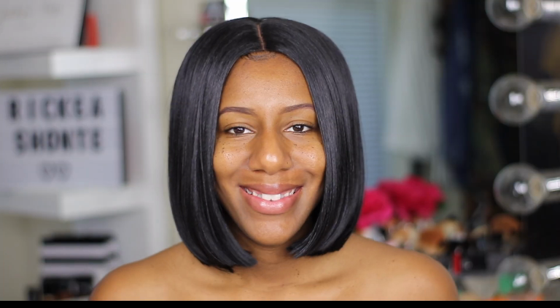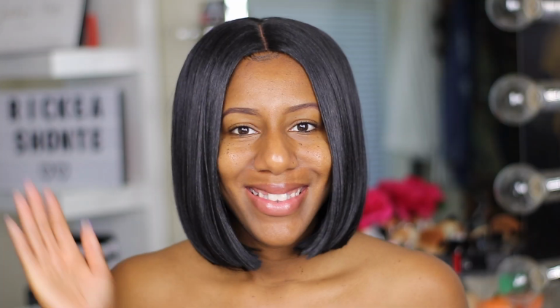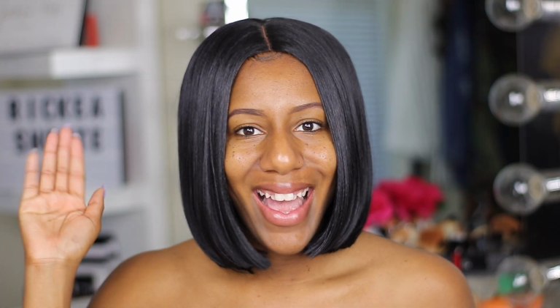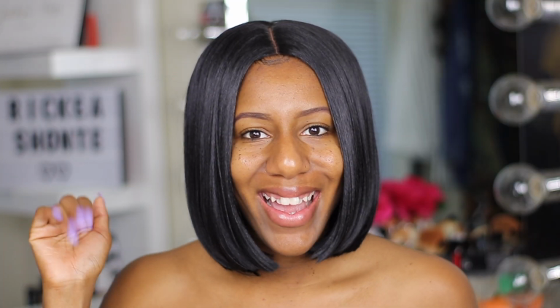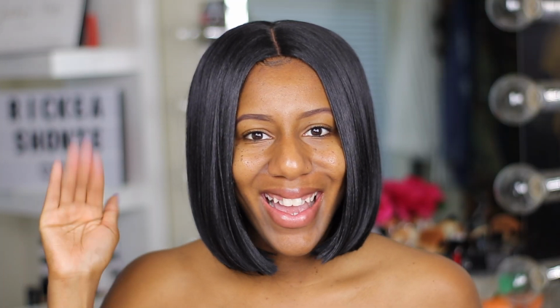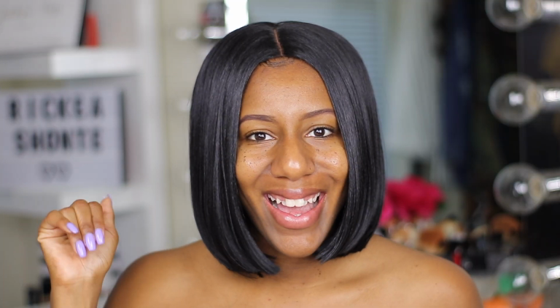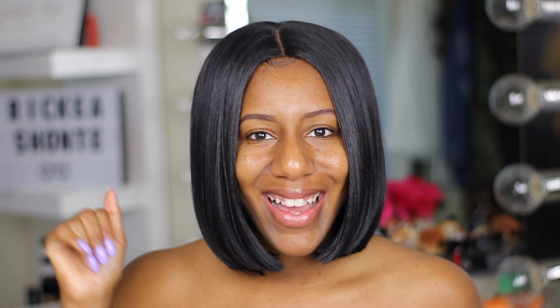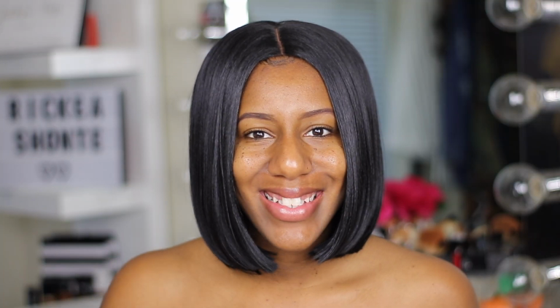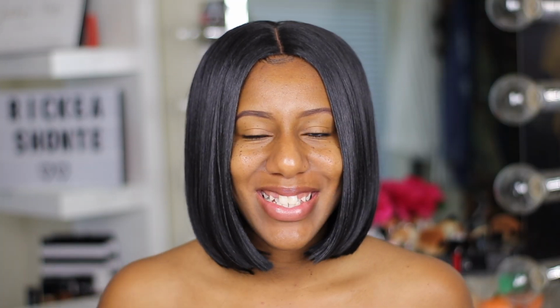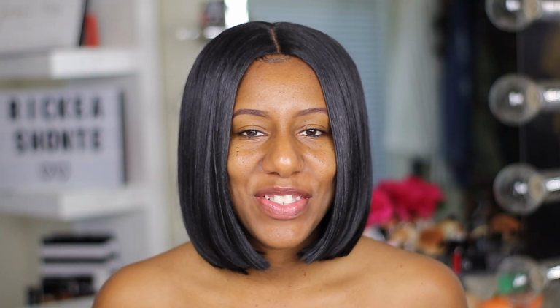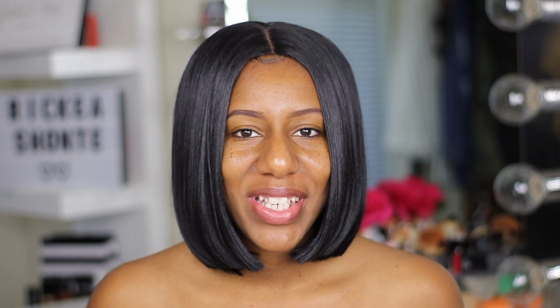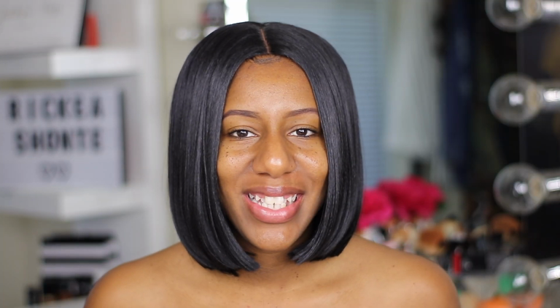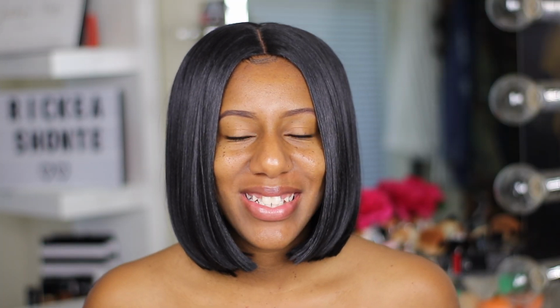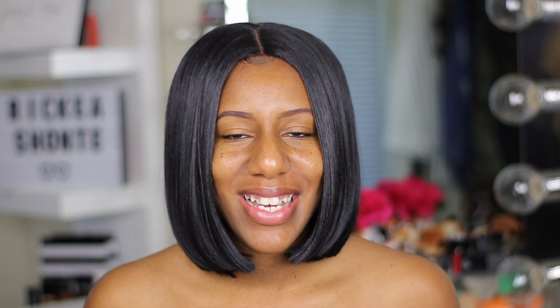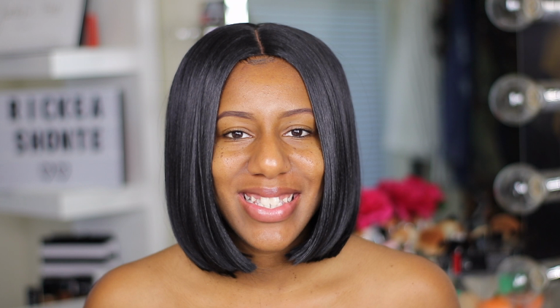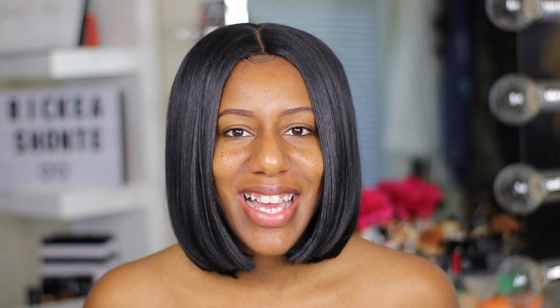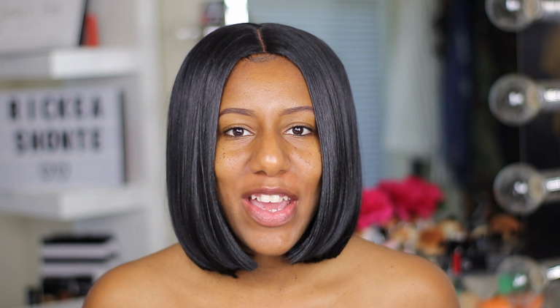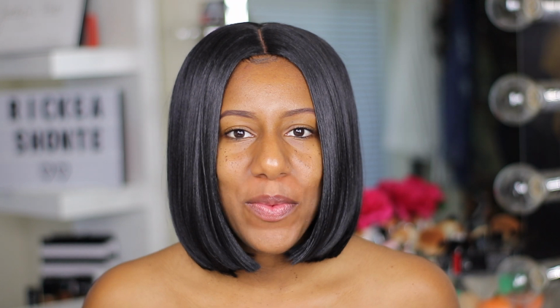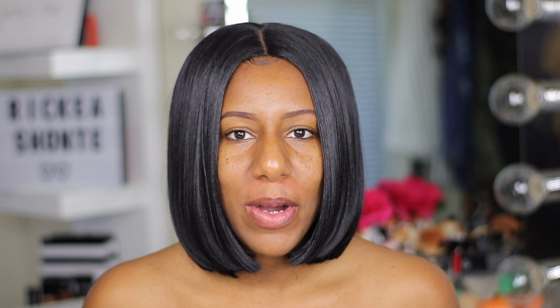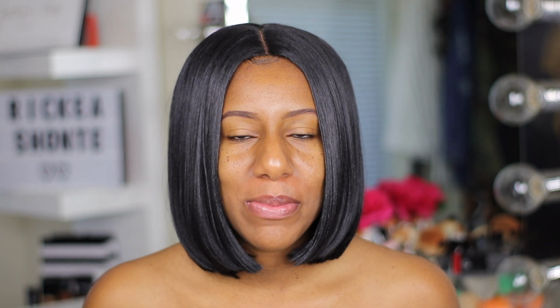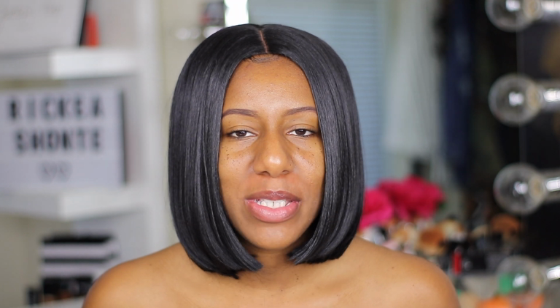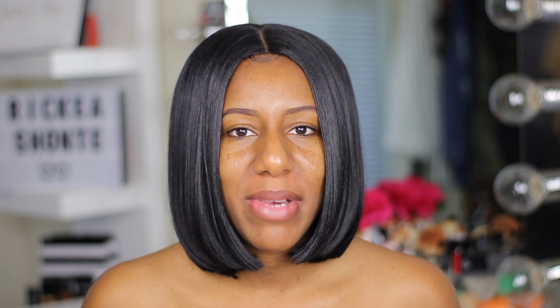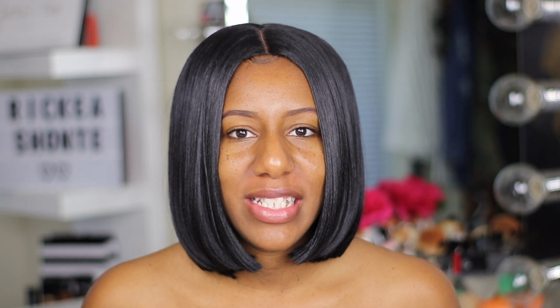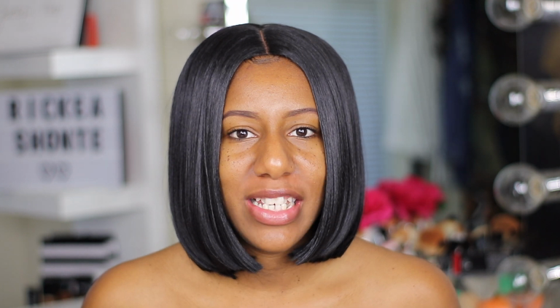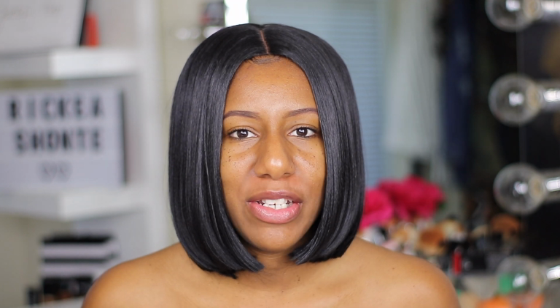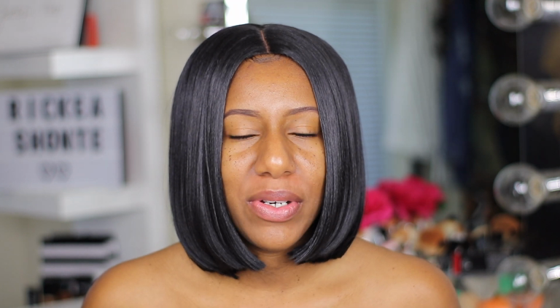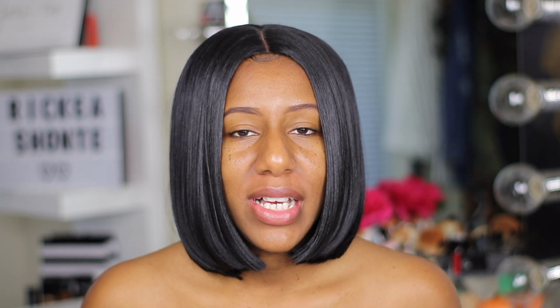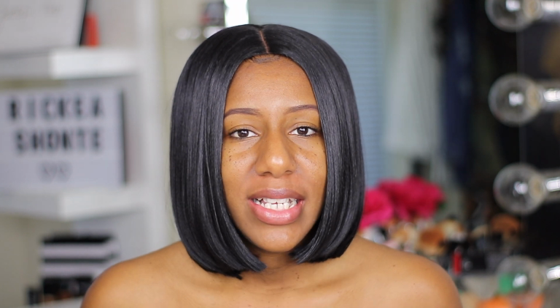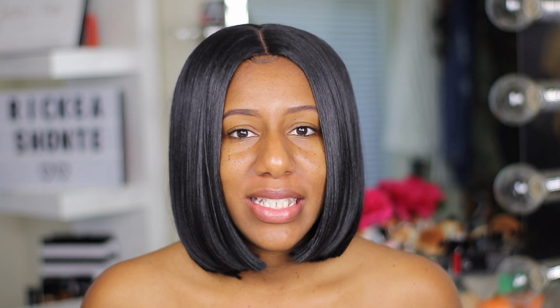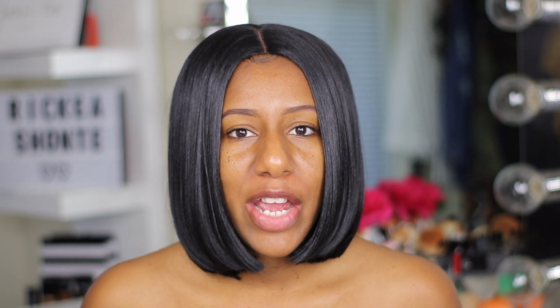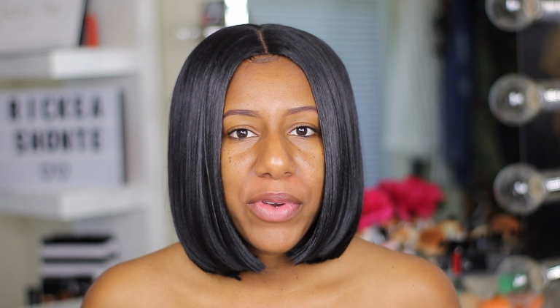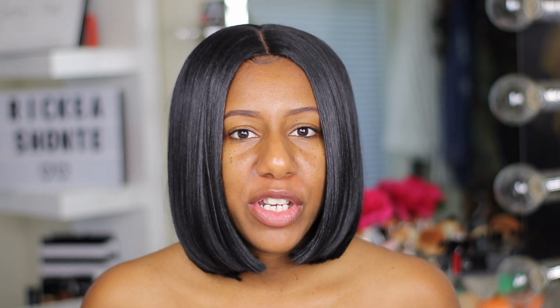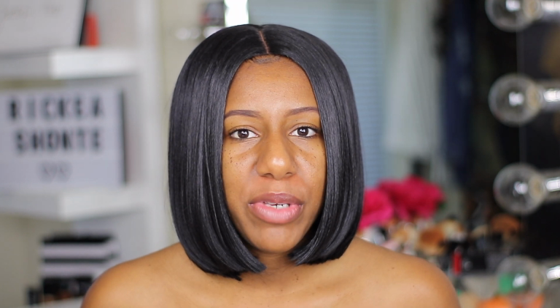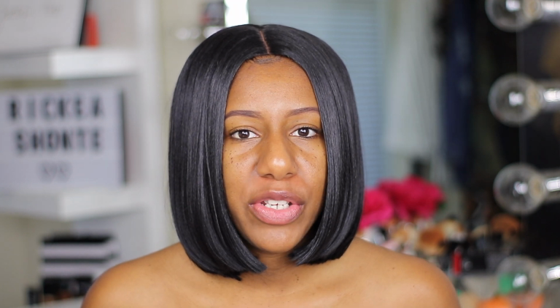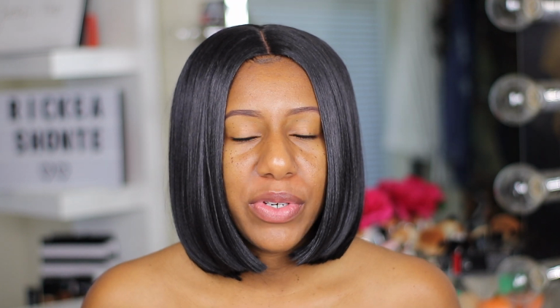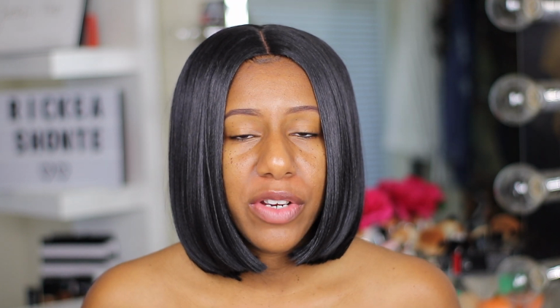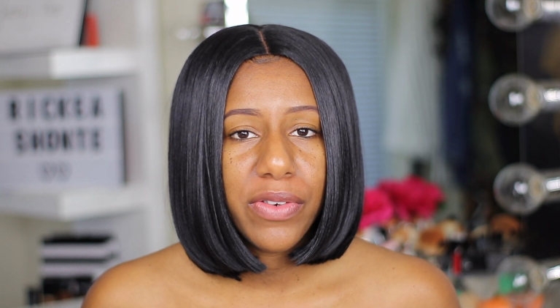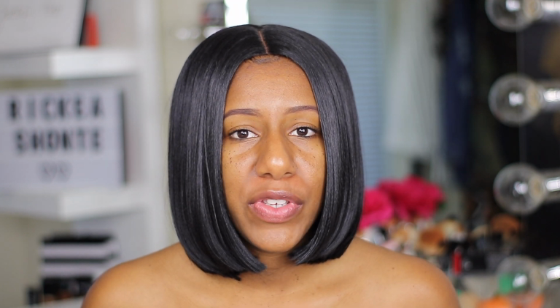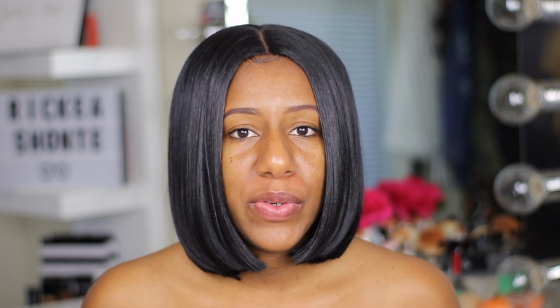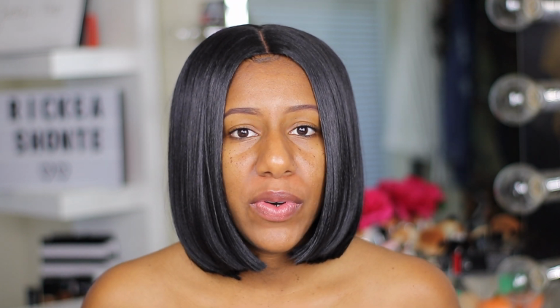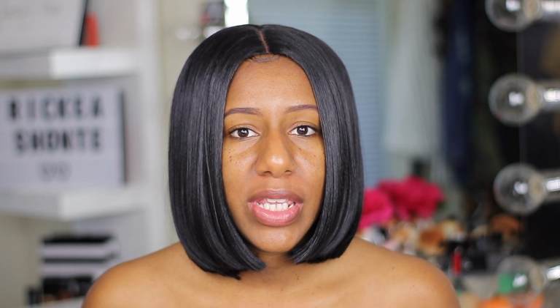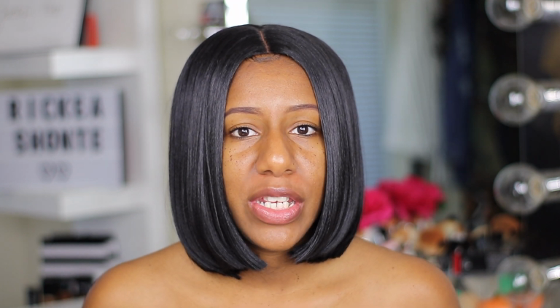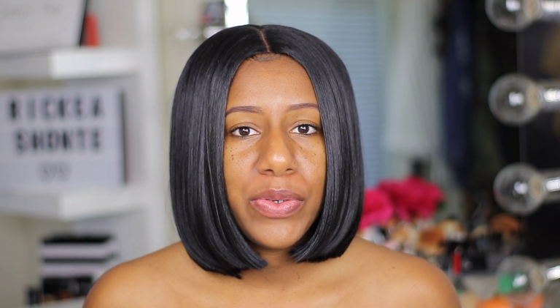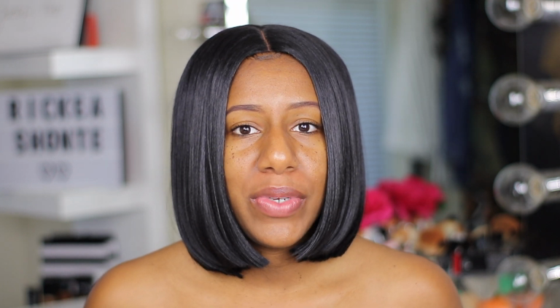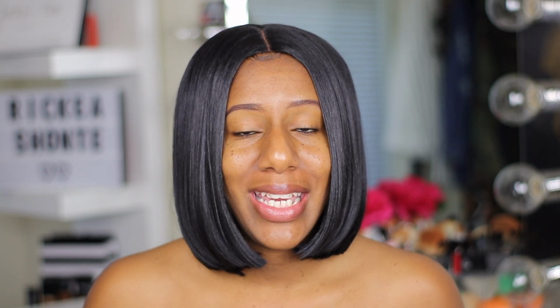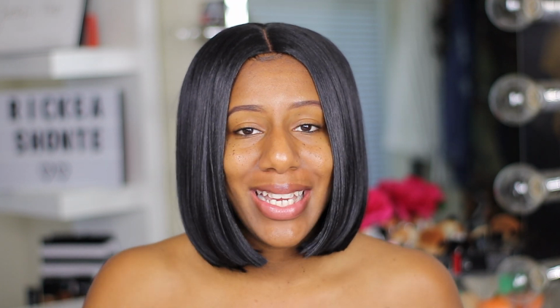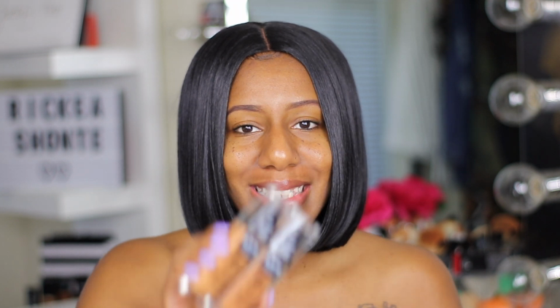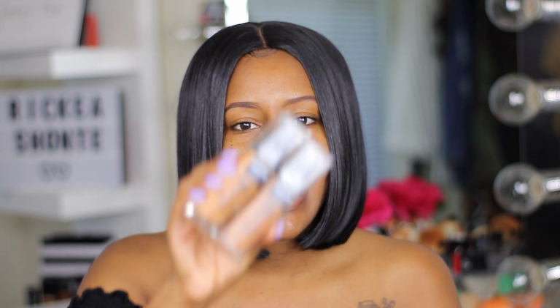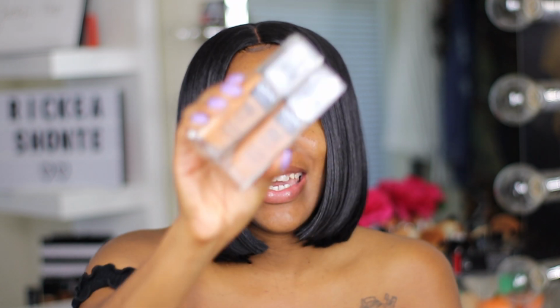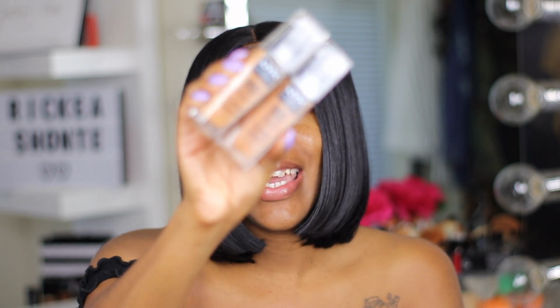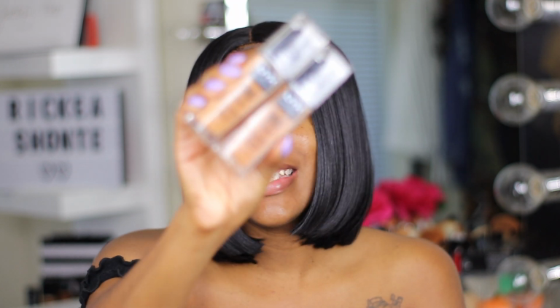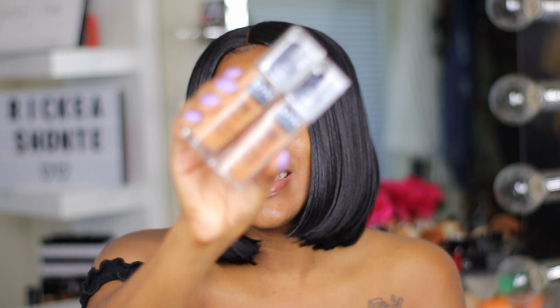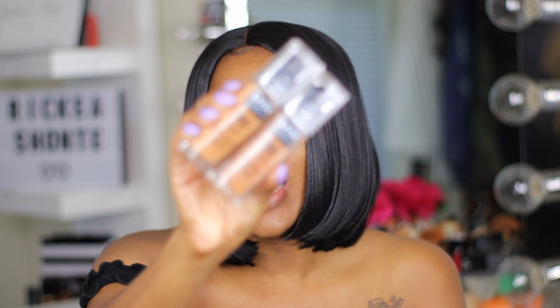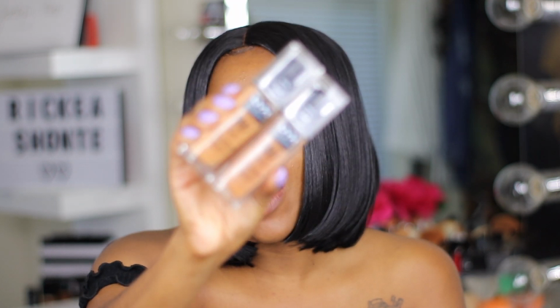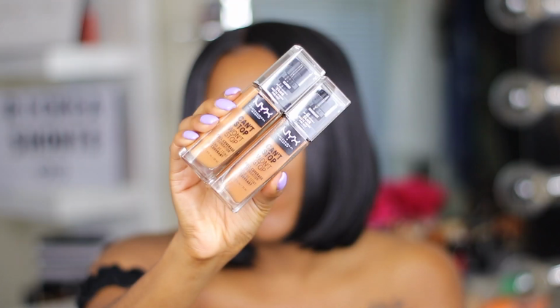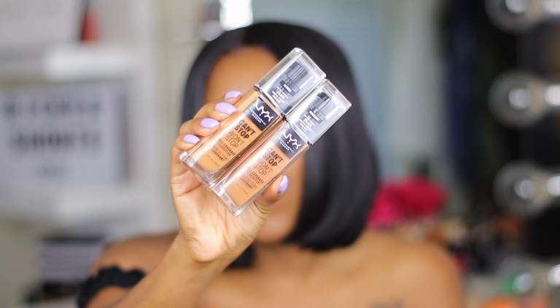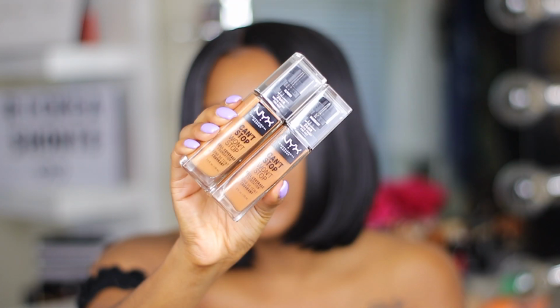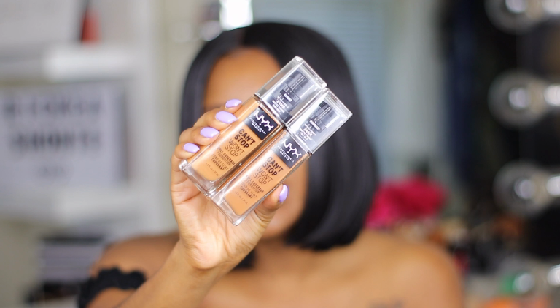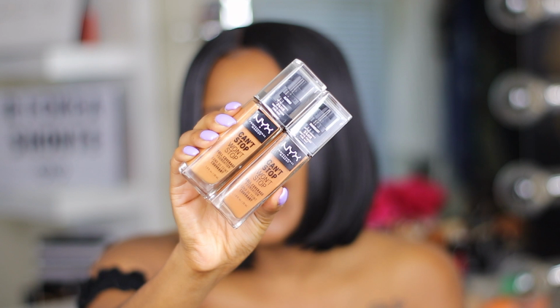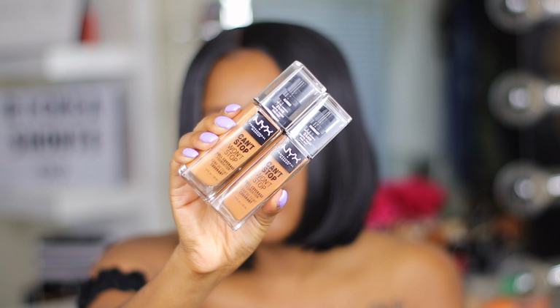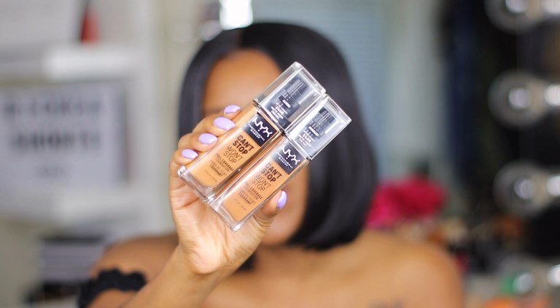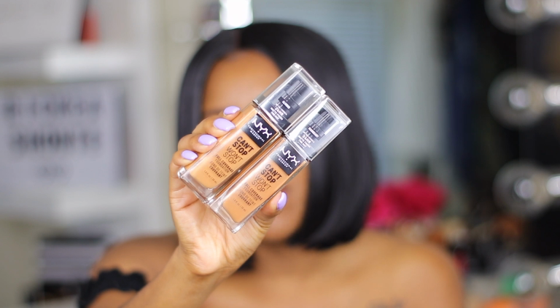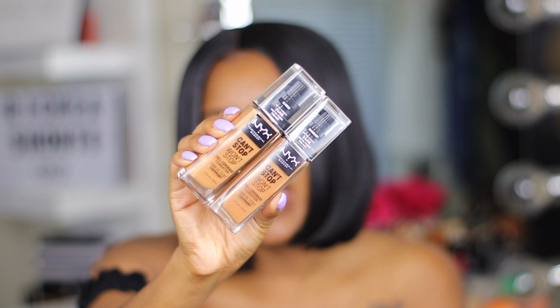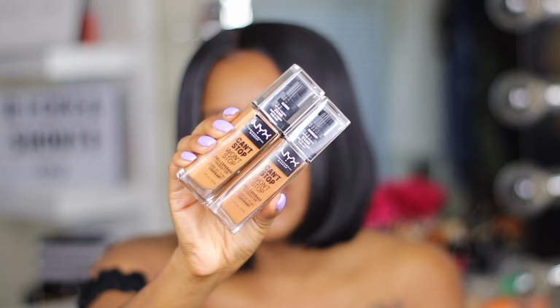Hi guys! It's Rakiya Shantae and welcome to my channel. Today we're going to be doing a review on the new NYX Can't Stop Won't Stop Foundation.